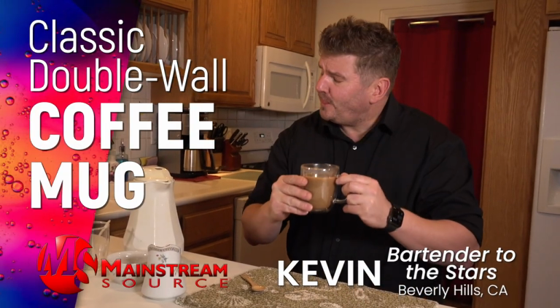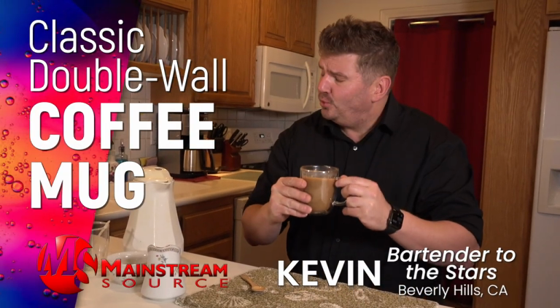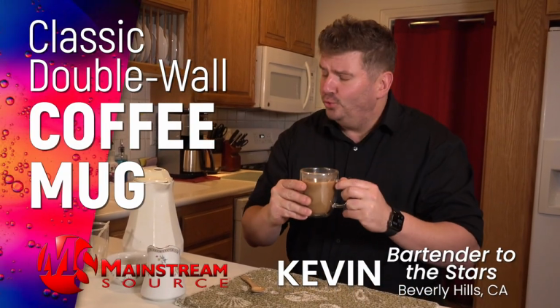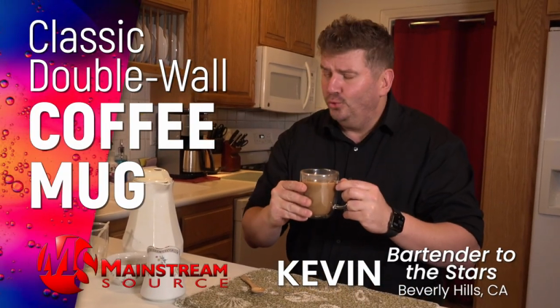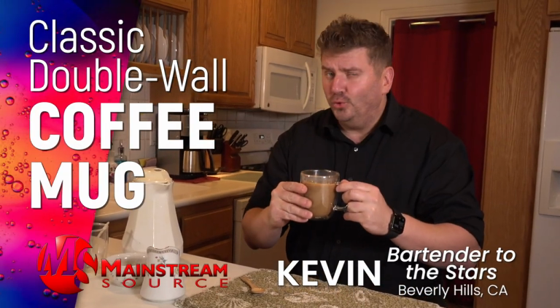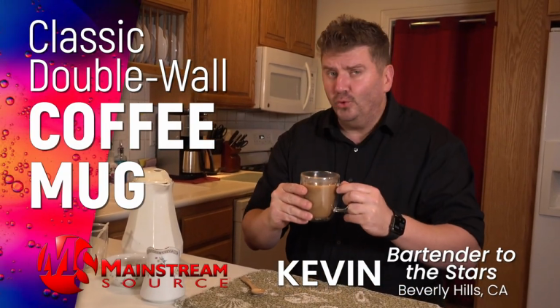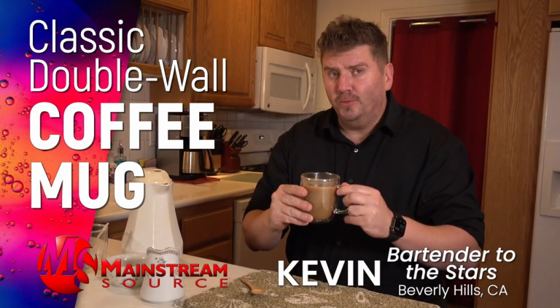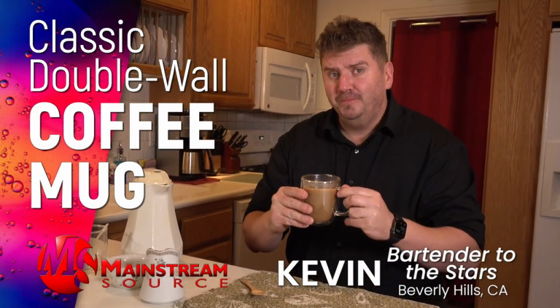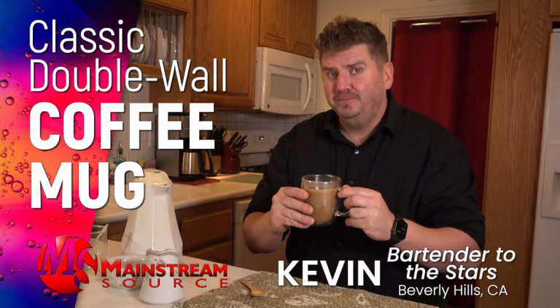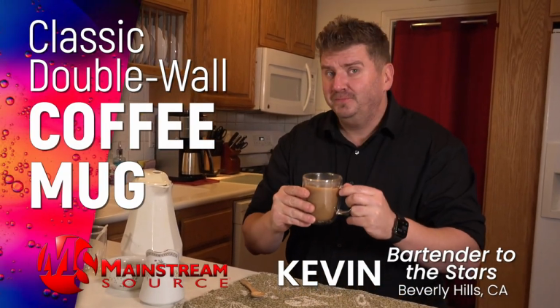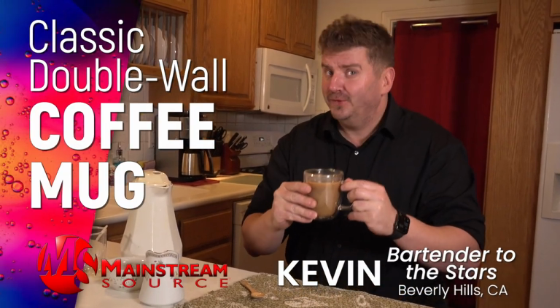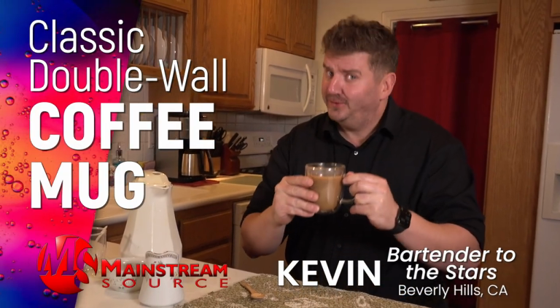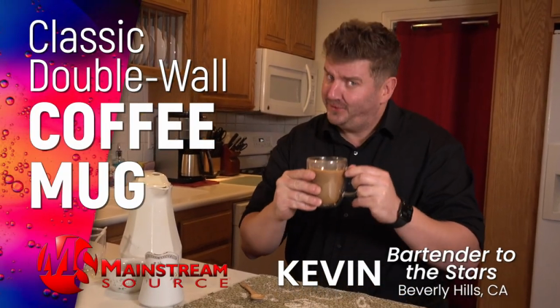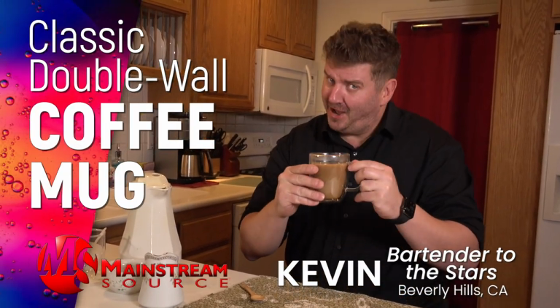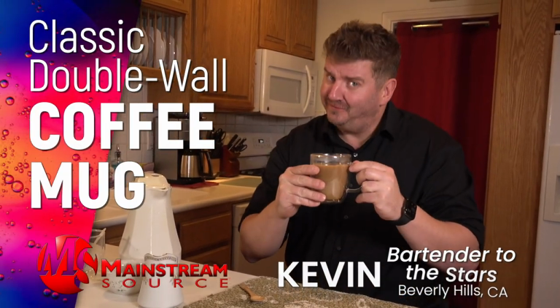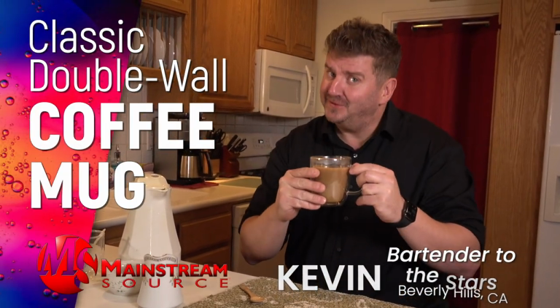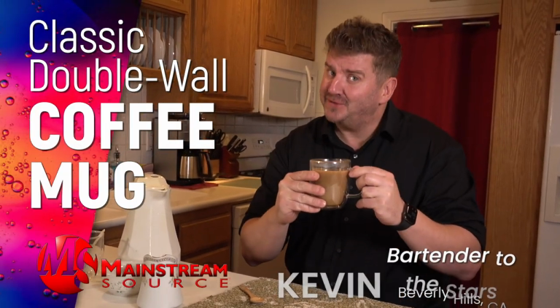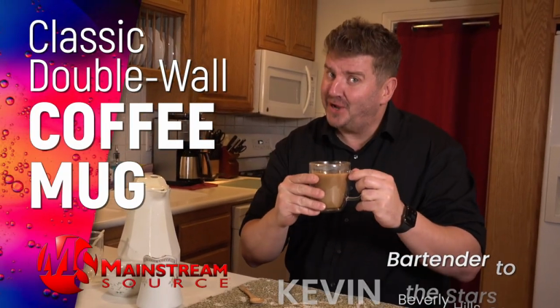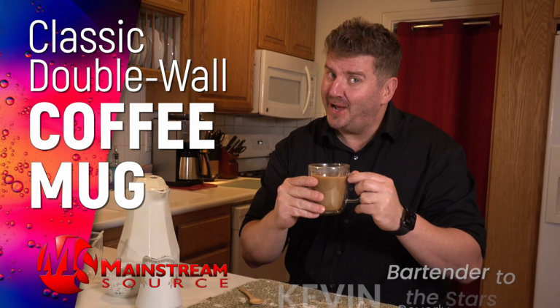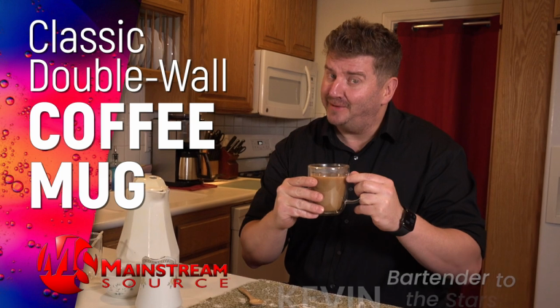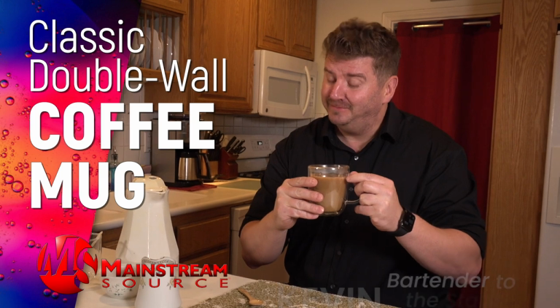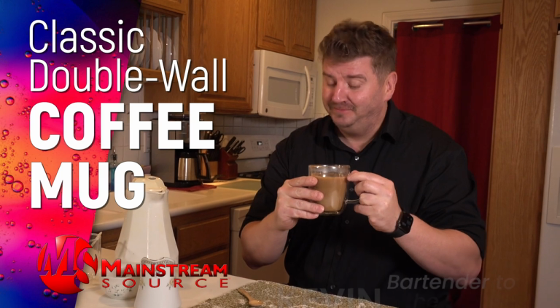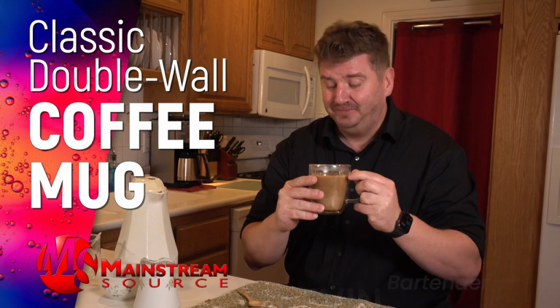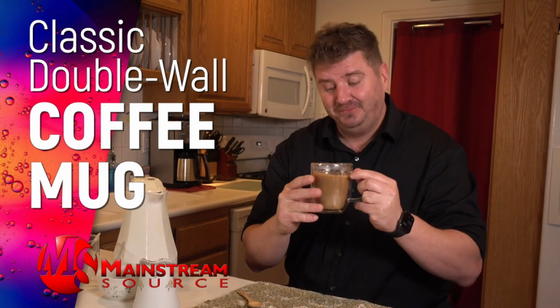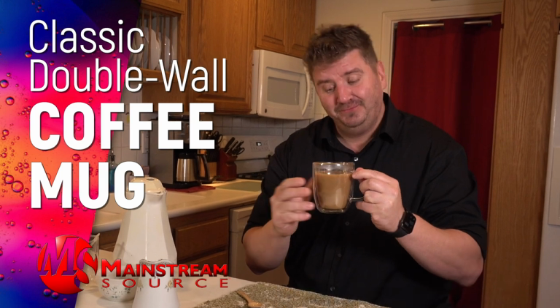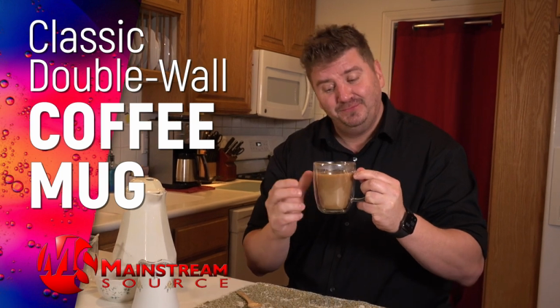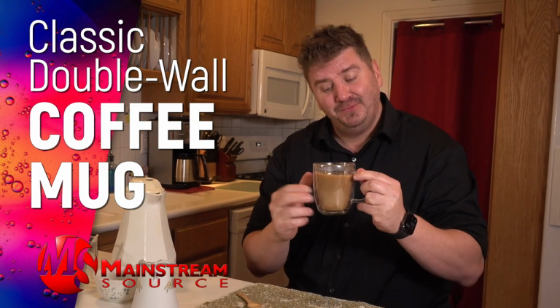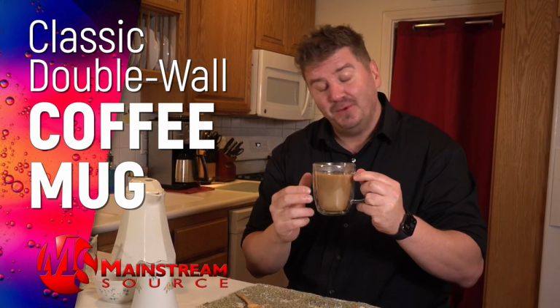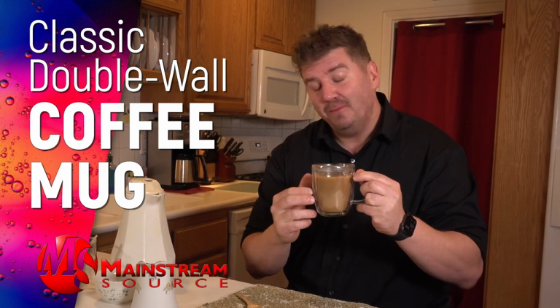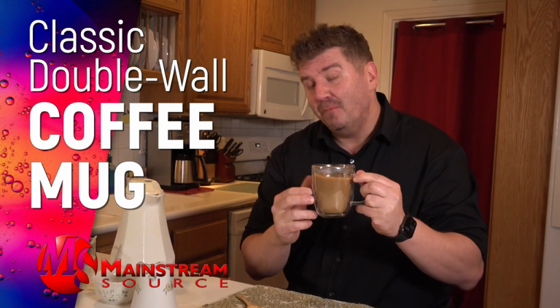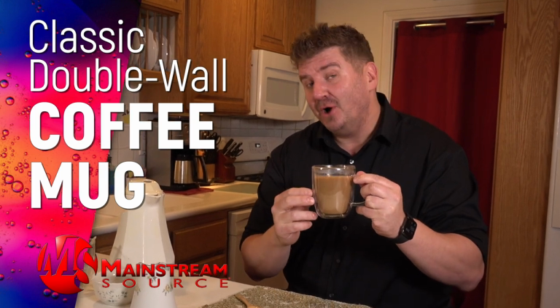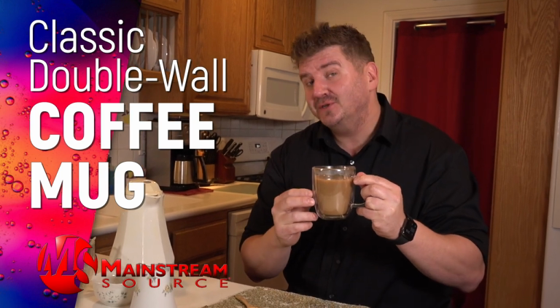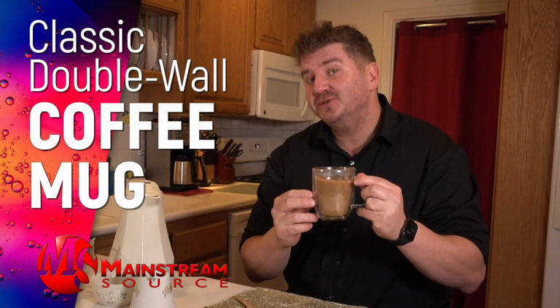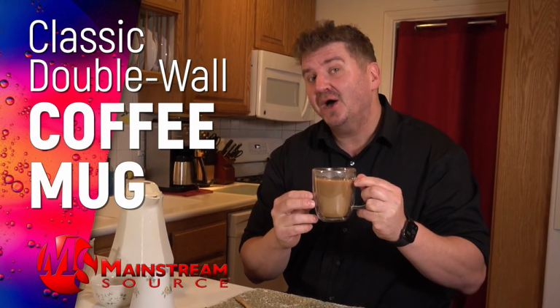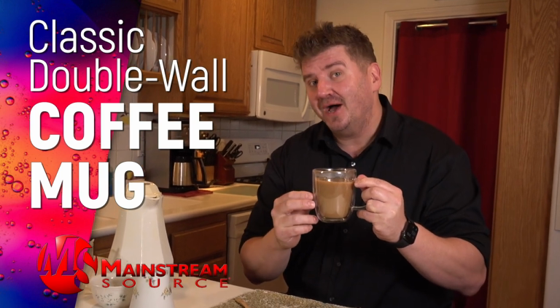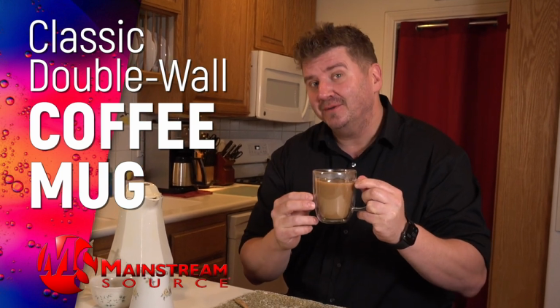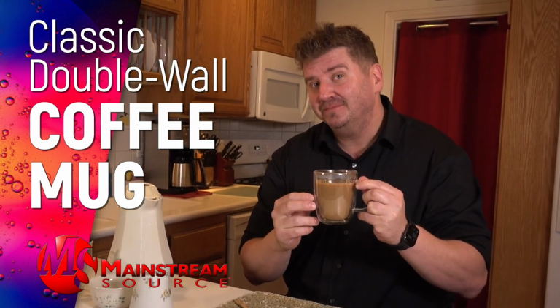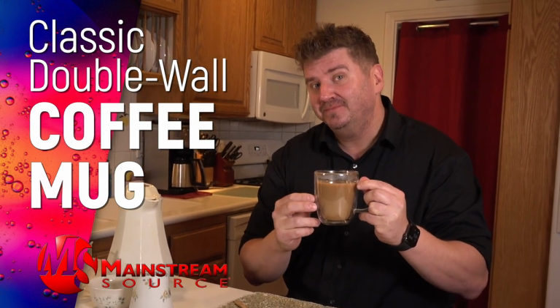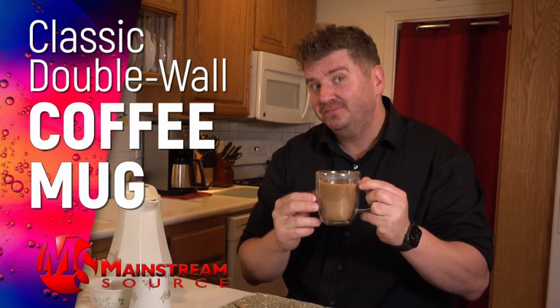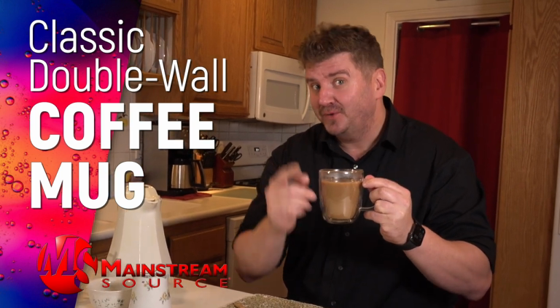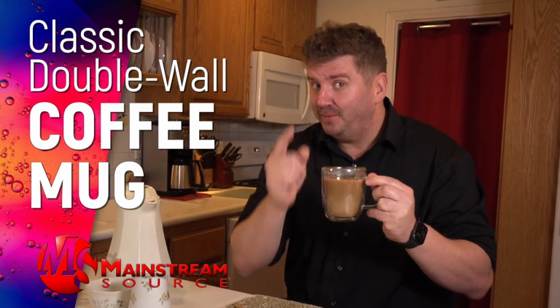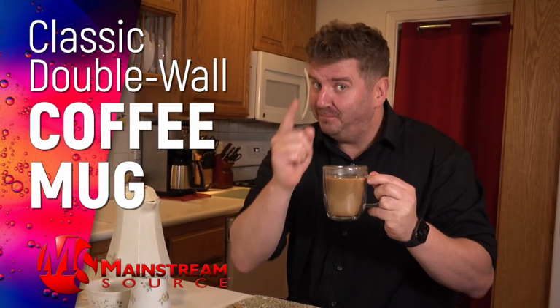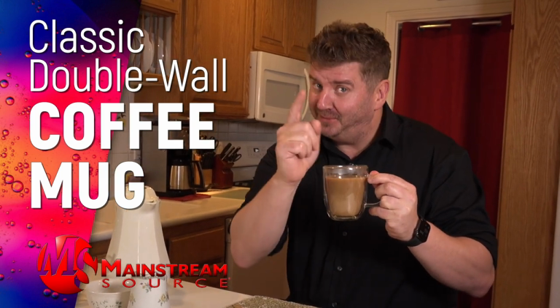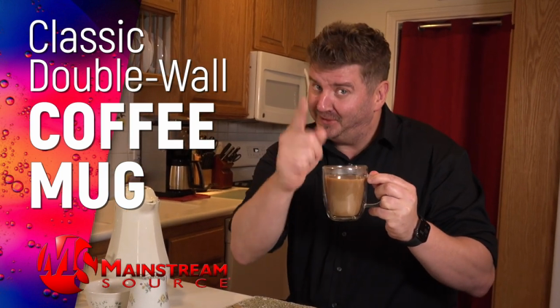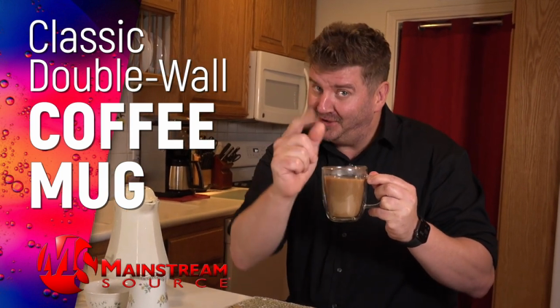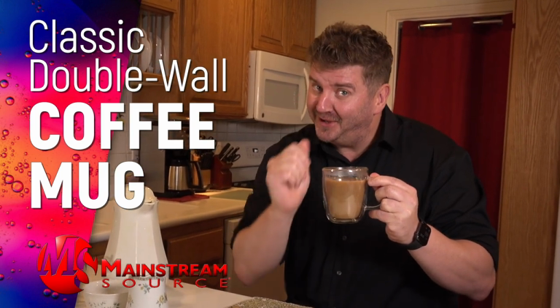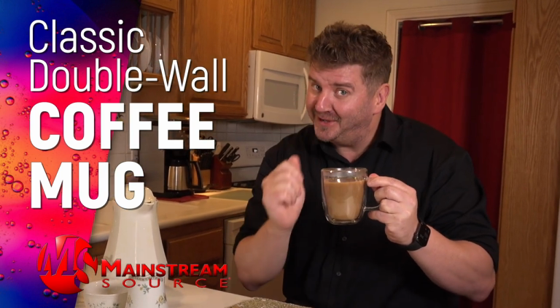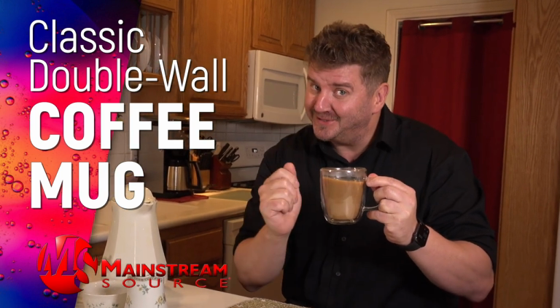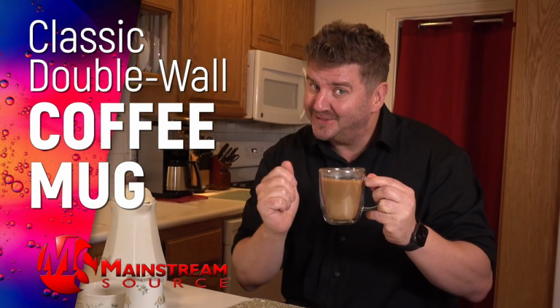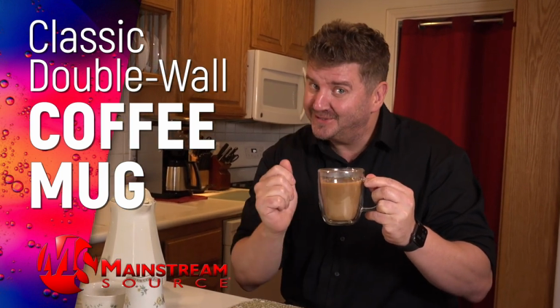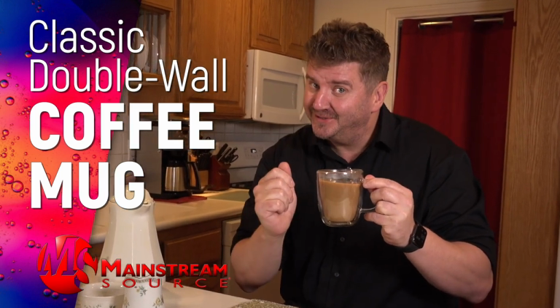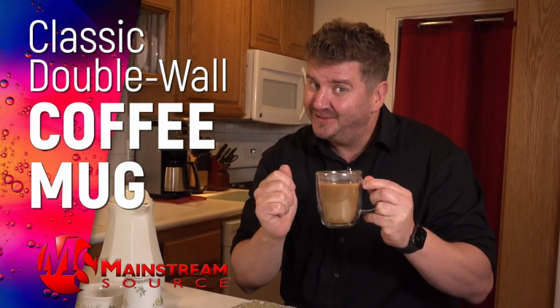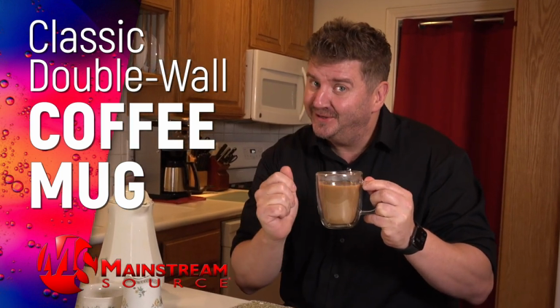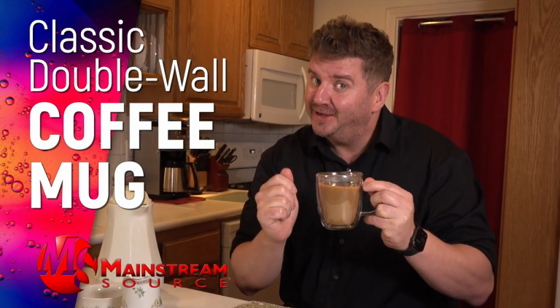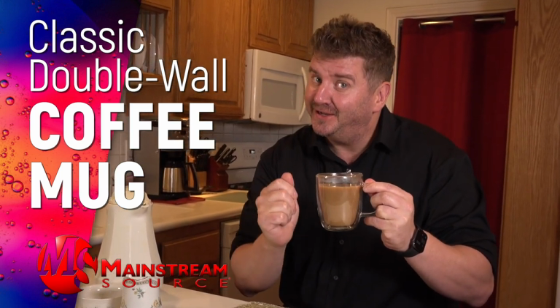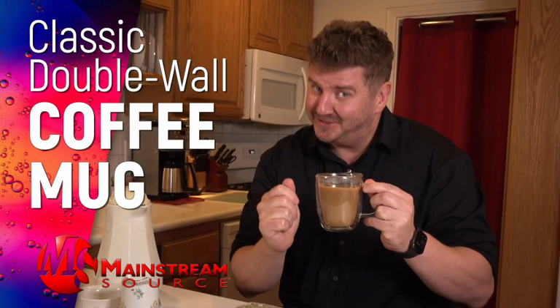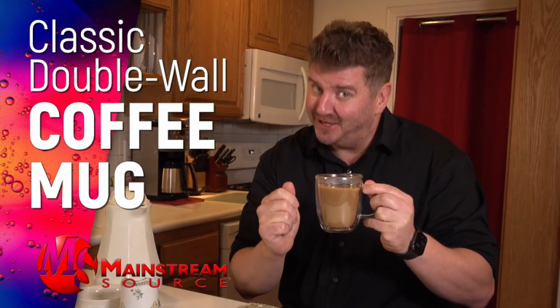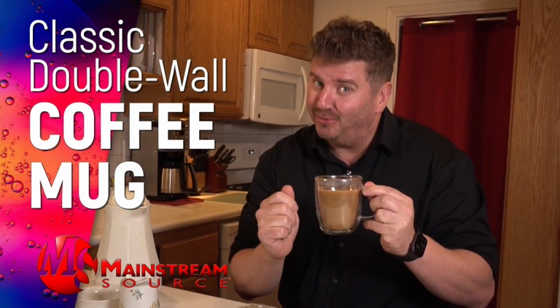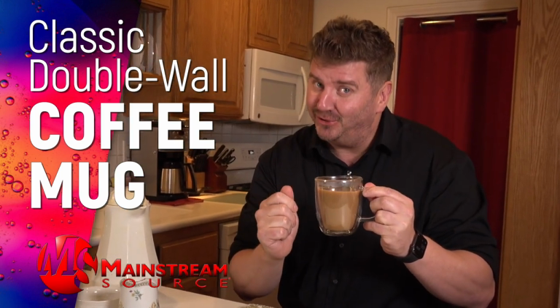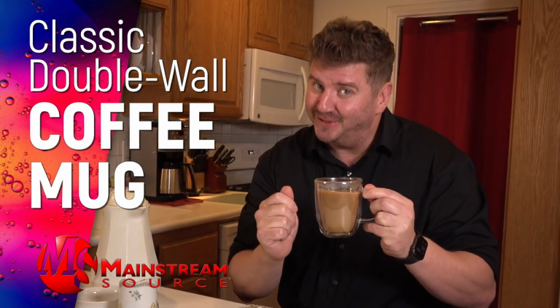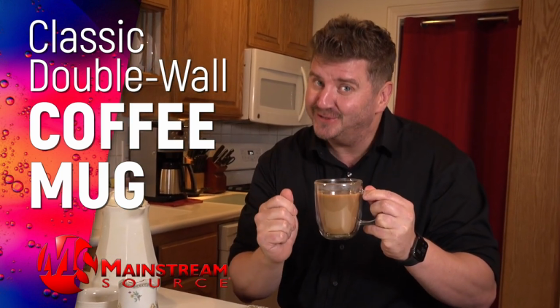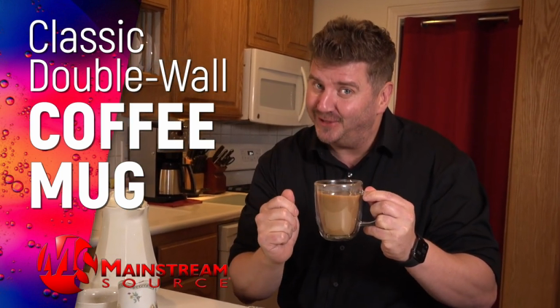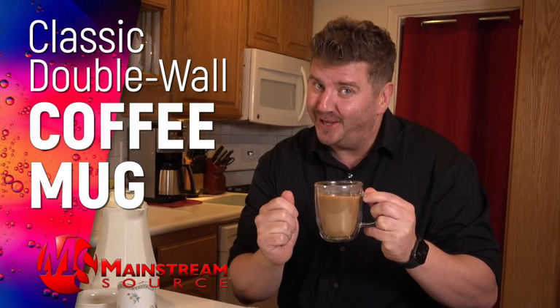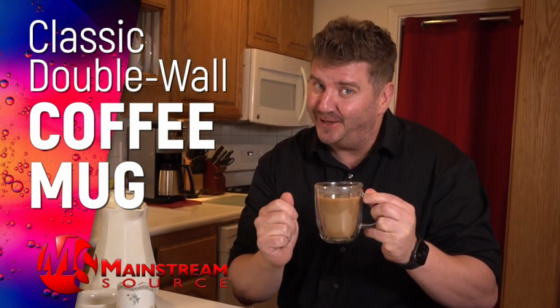Ooh. Coffee's hot. Mug's not. Because it's double-insulated.